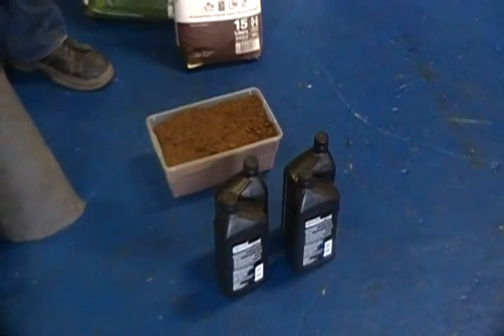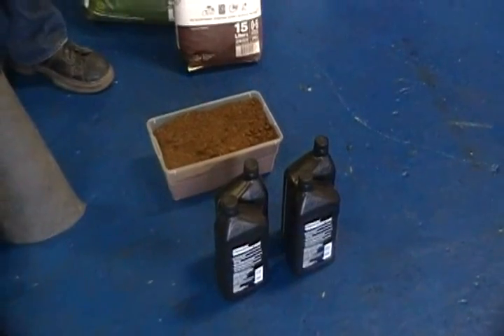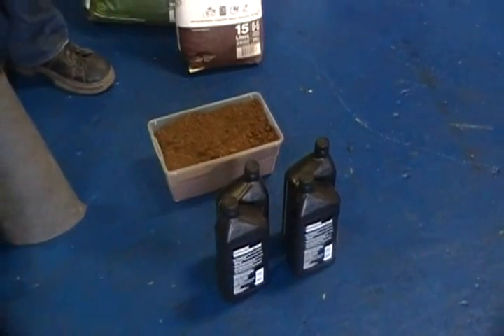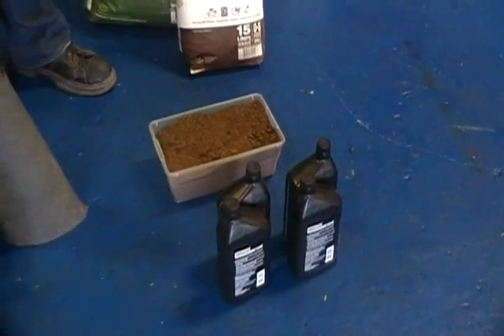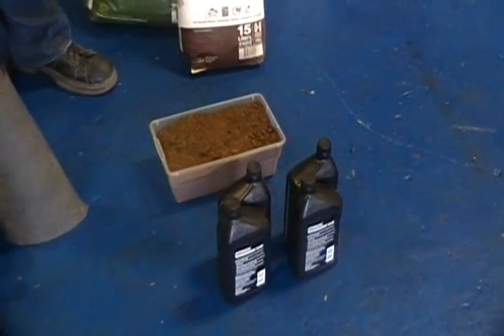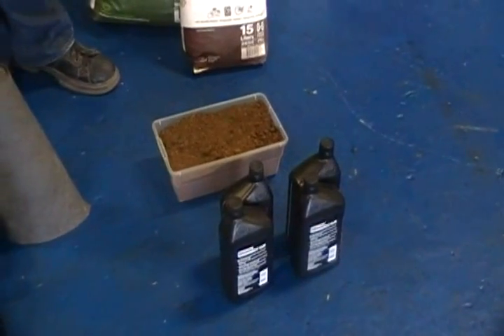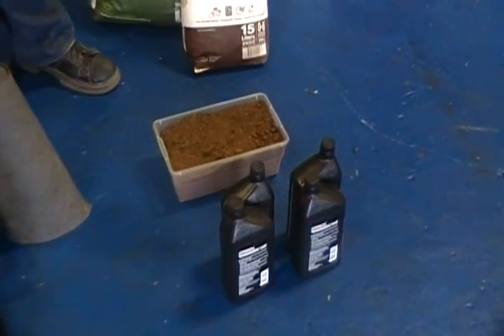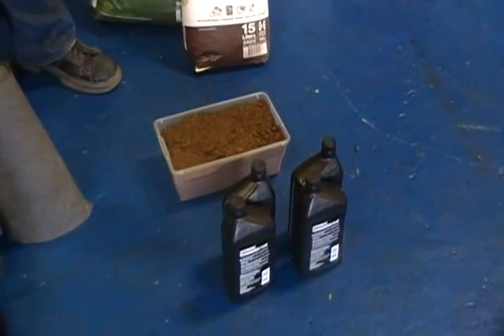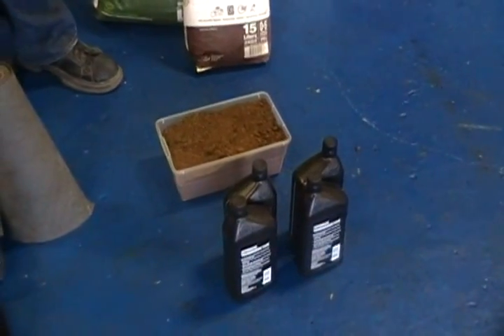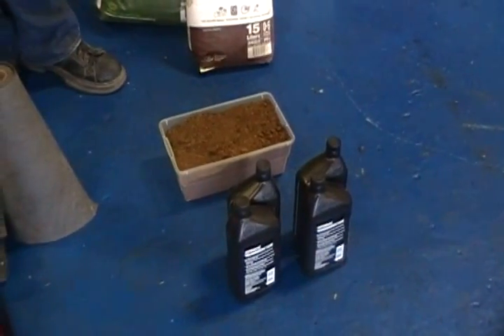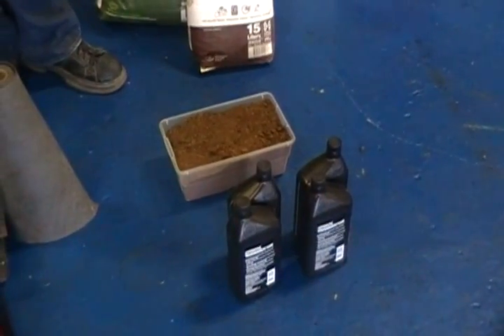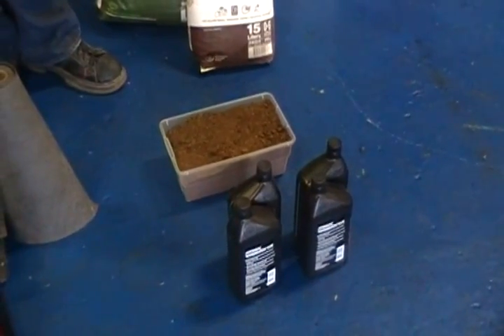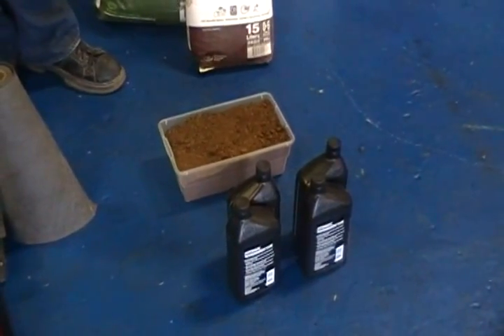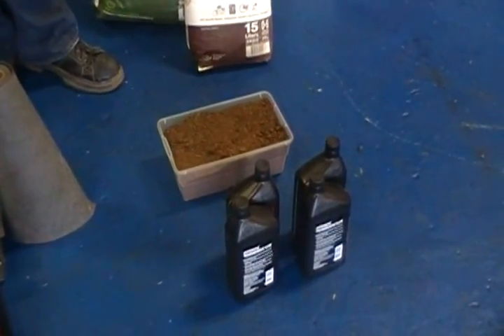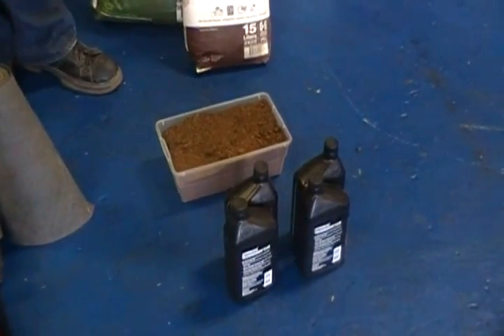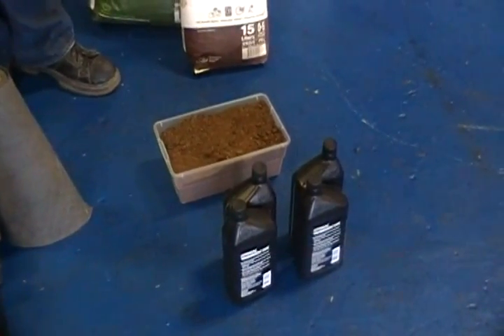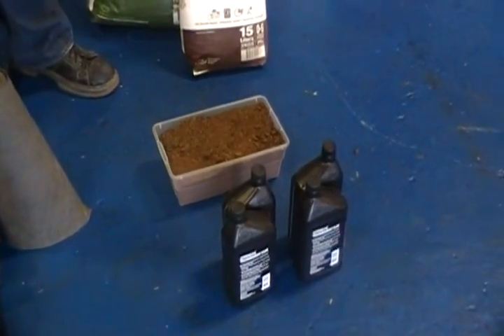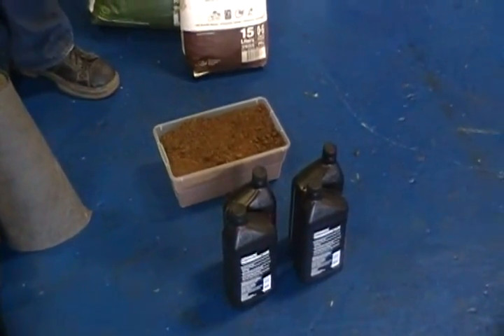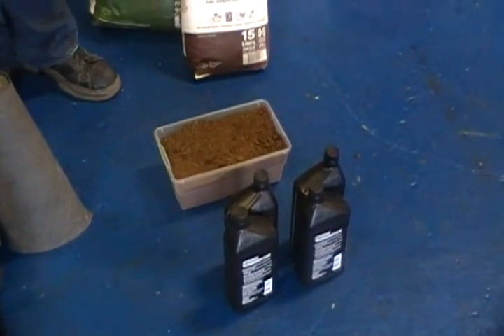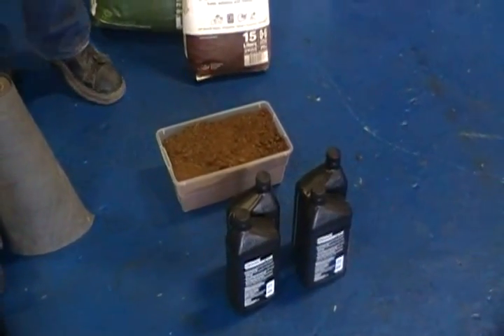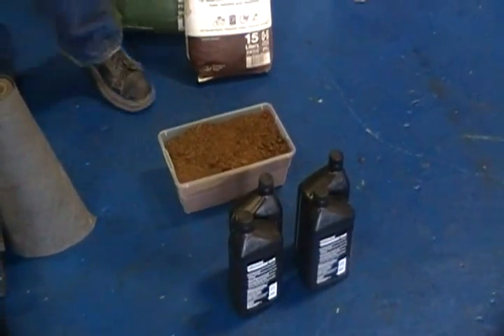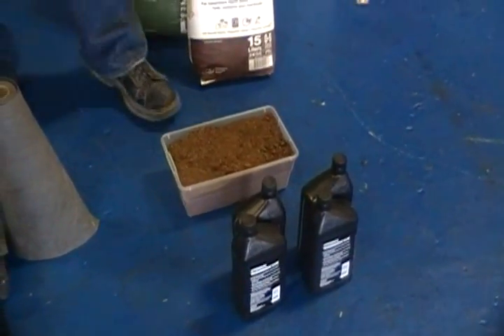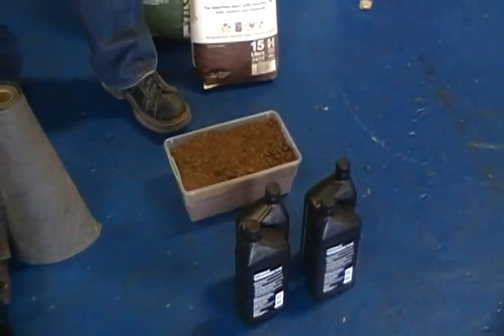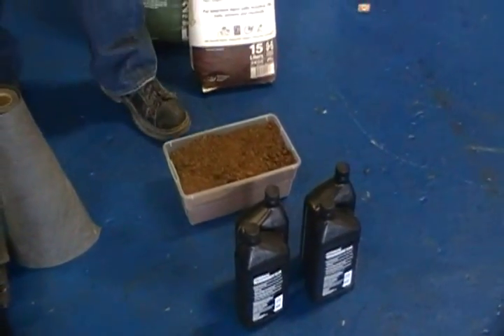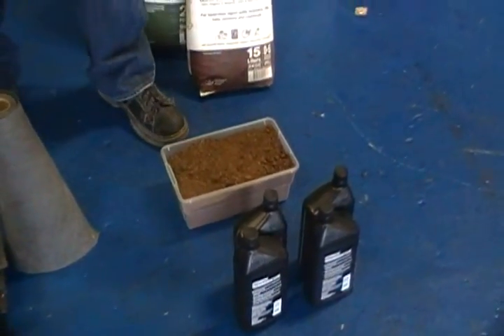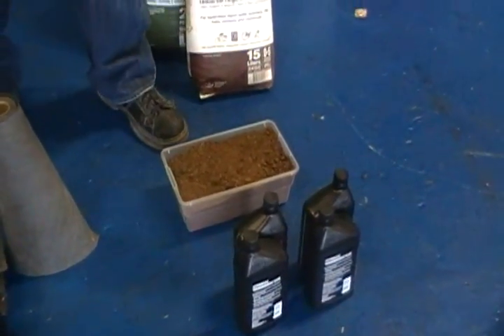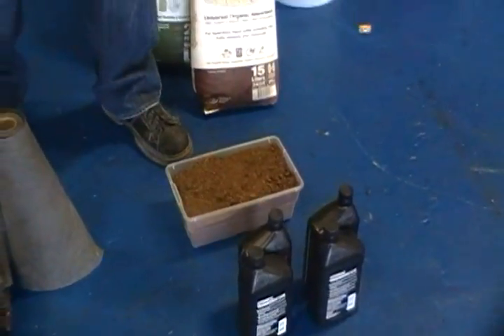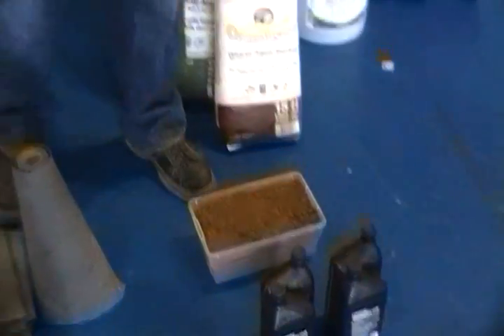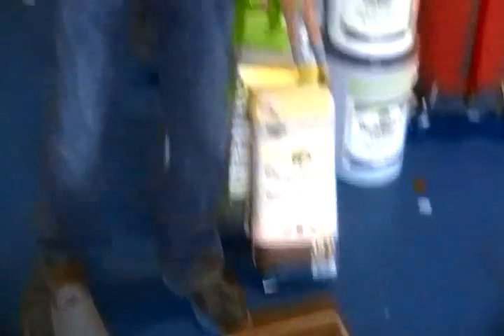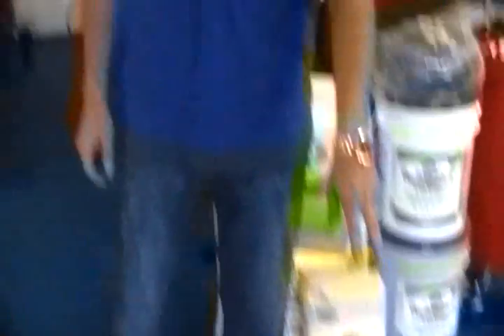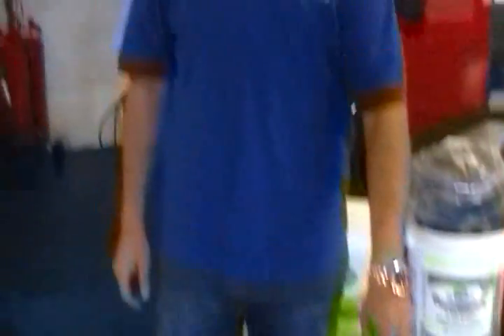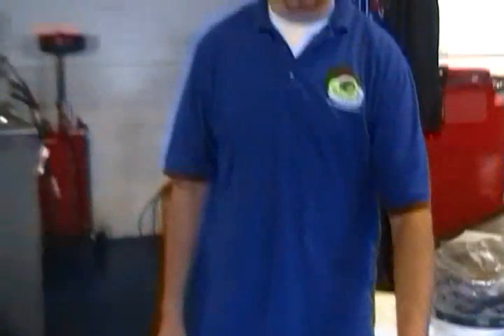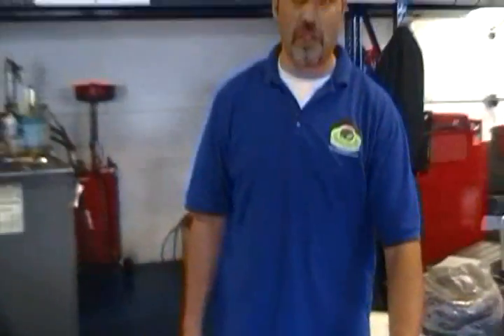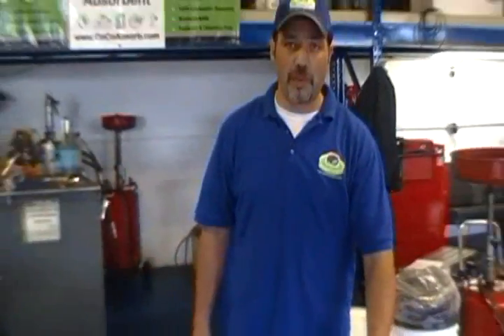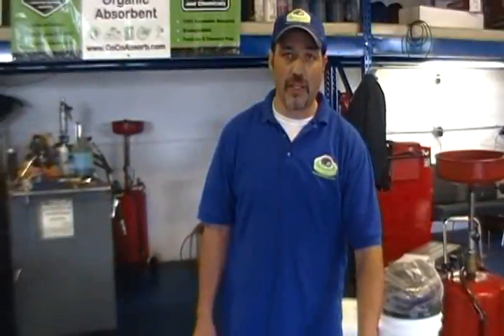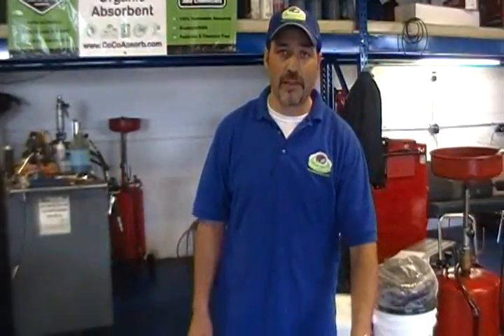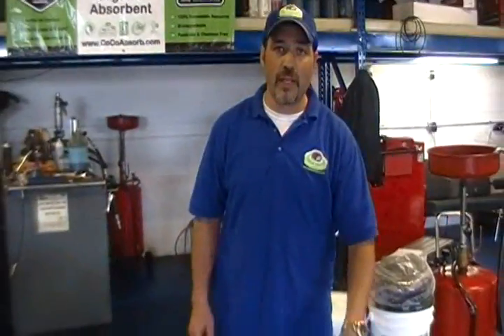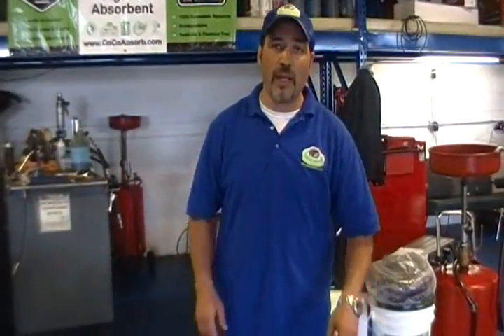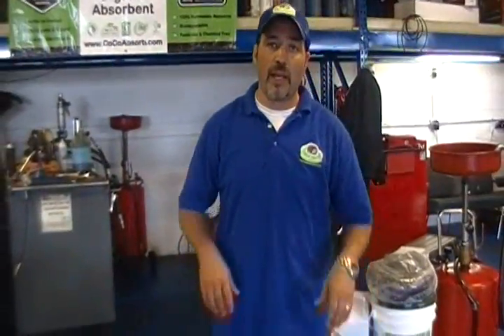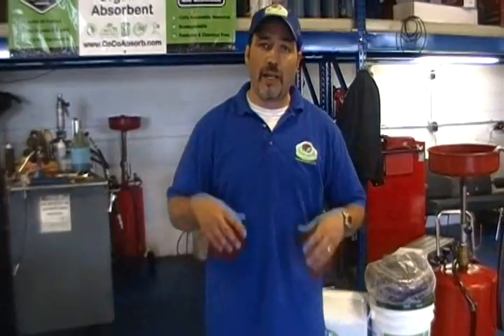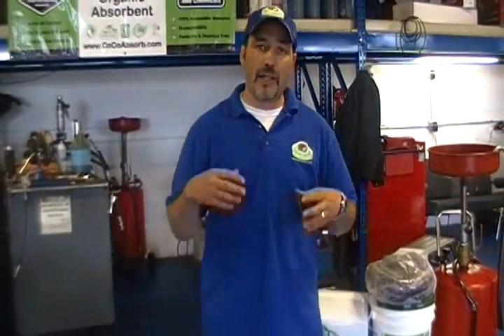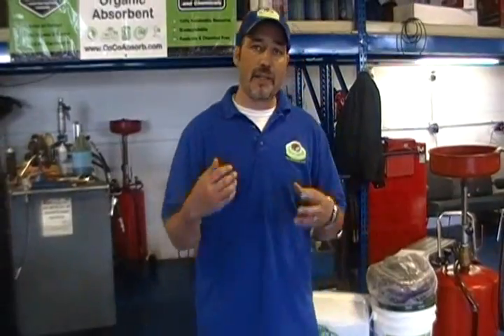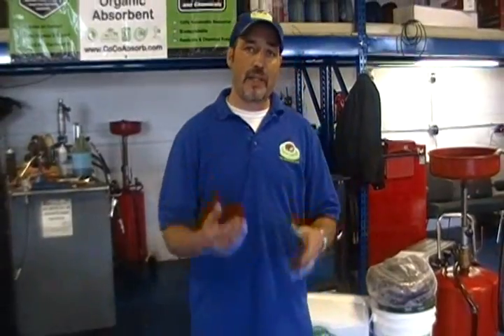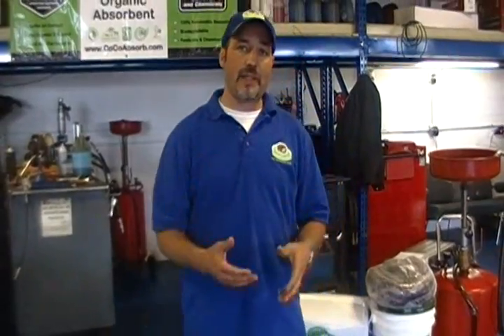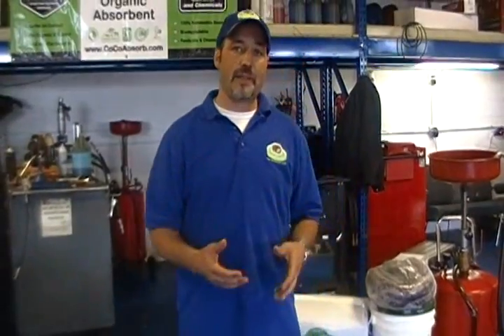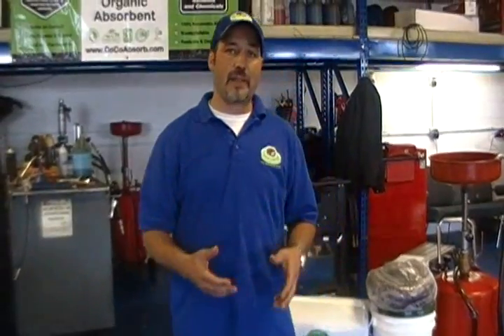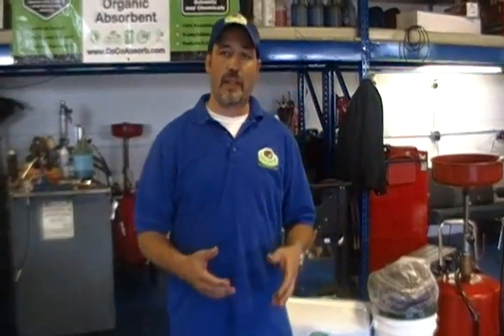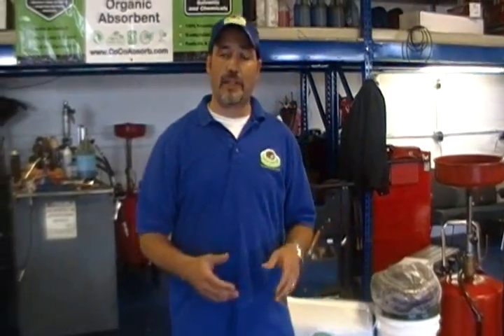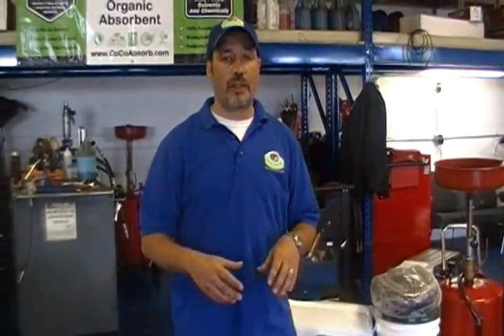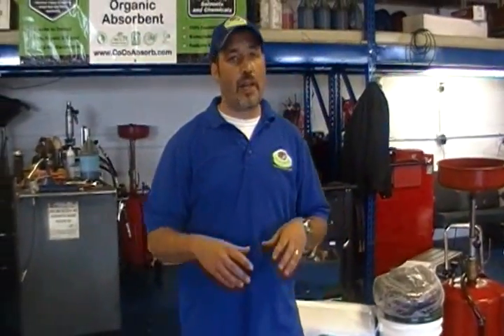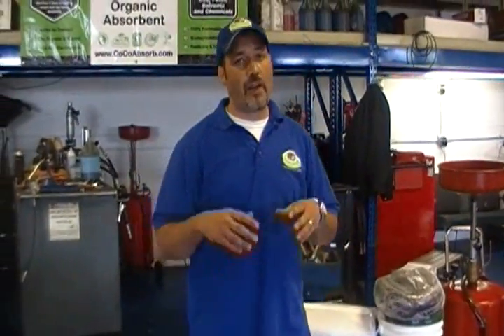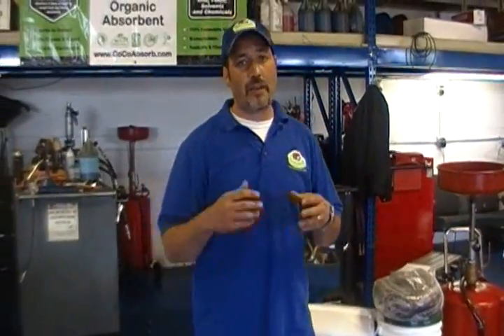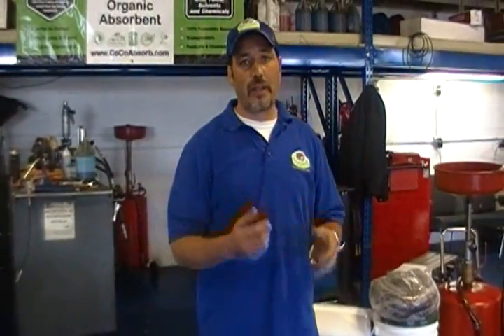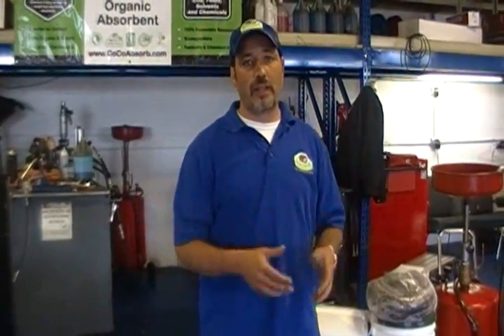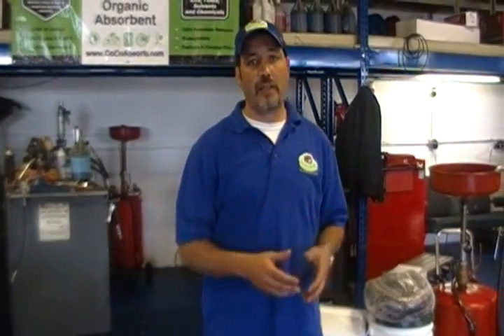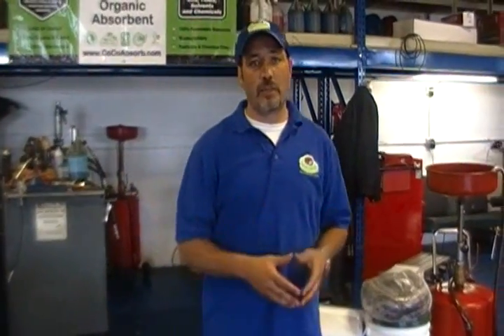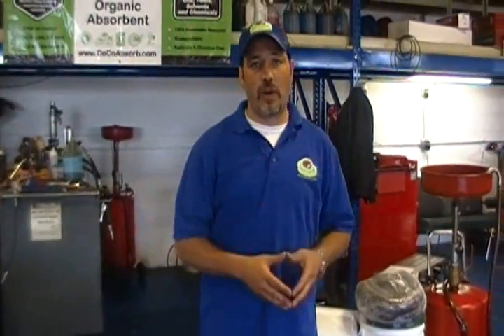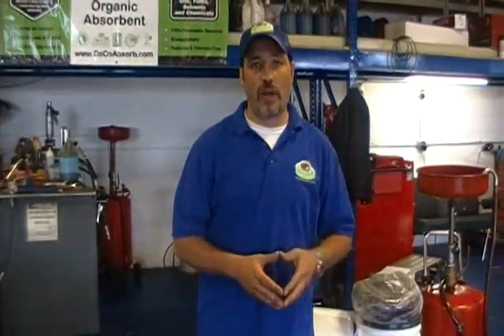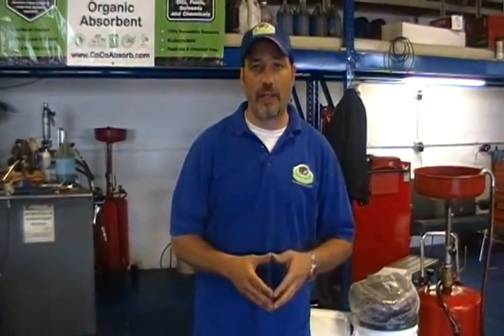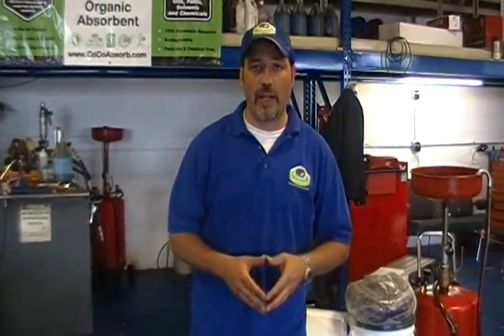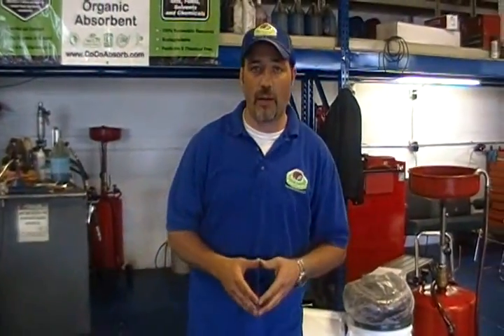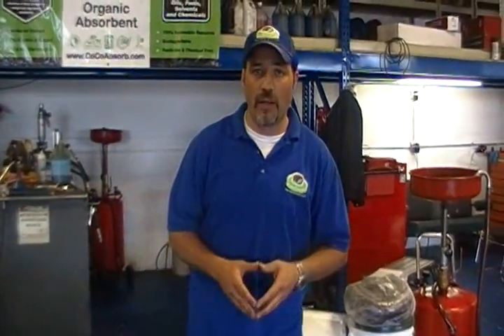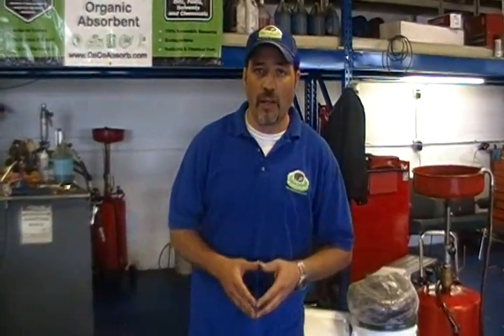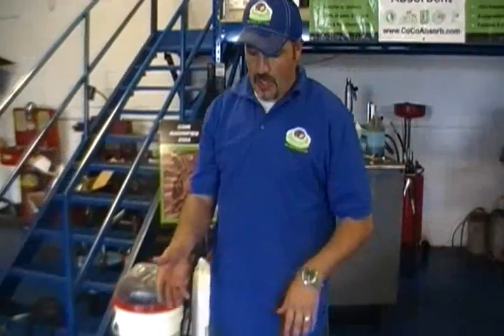Cocoa Absorb only takes a pound and a half of product to absorb one gallon of liquid spills, and it does it instantly so they don't have to leave this product down.